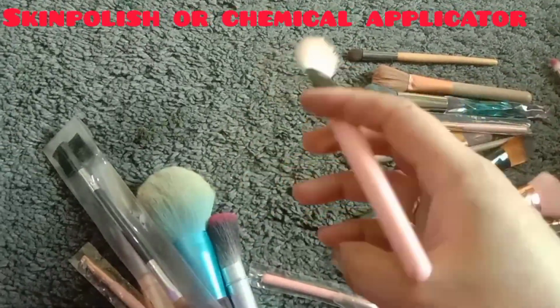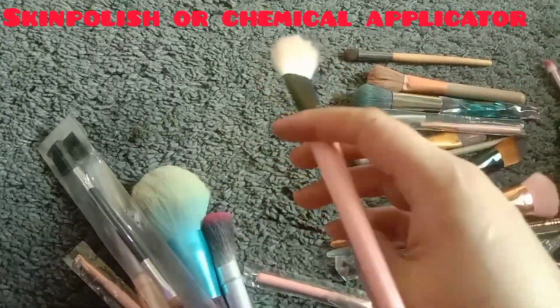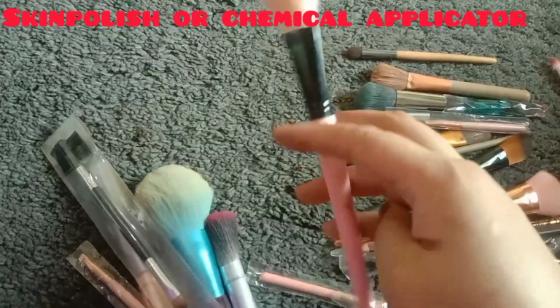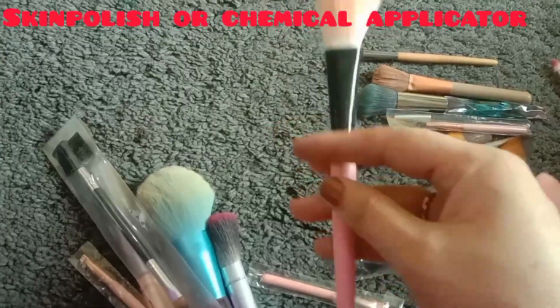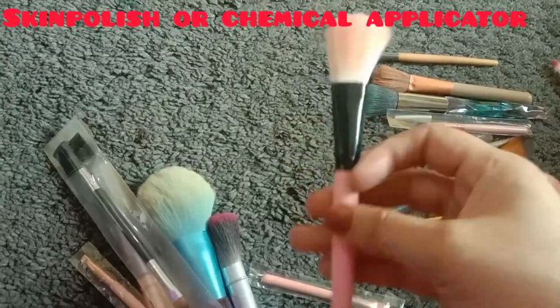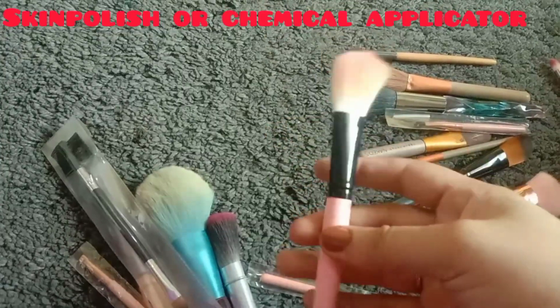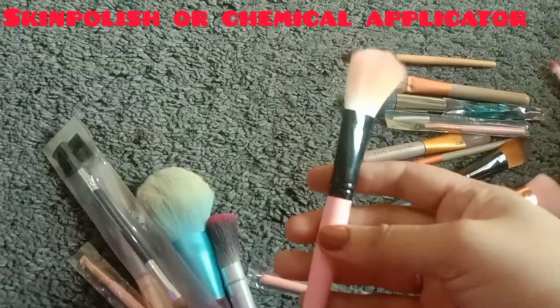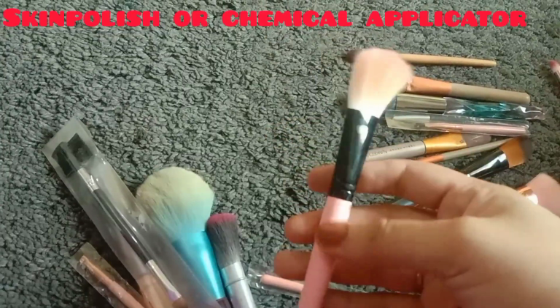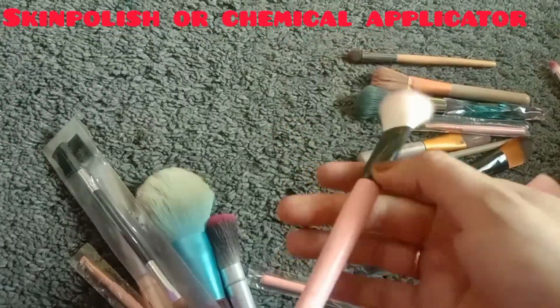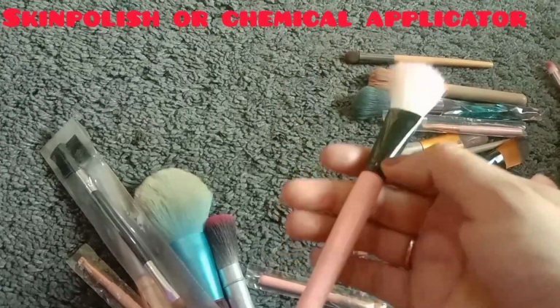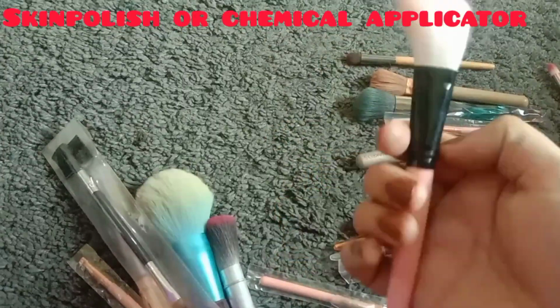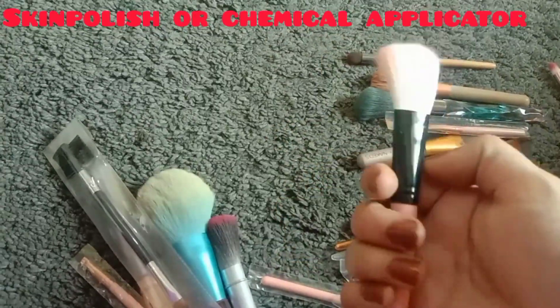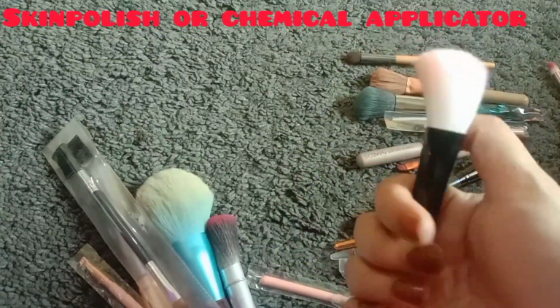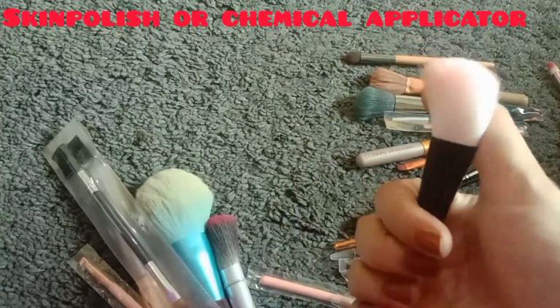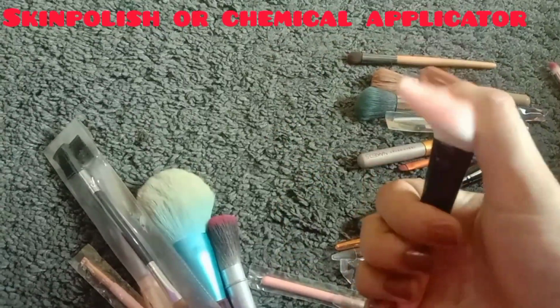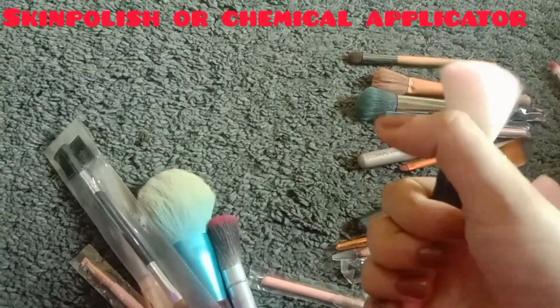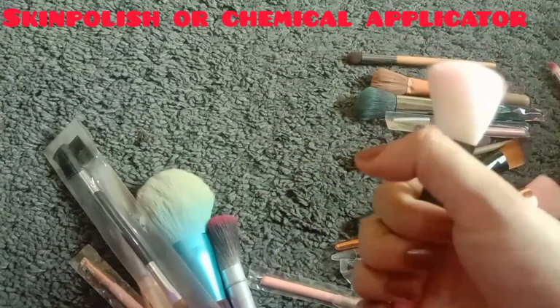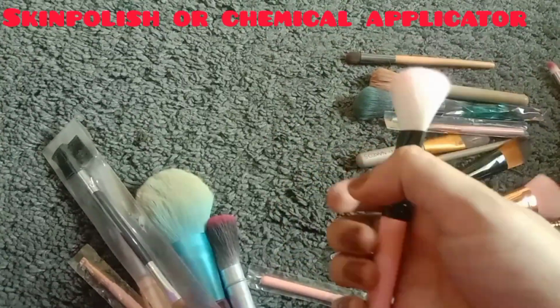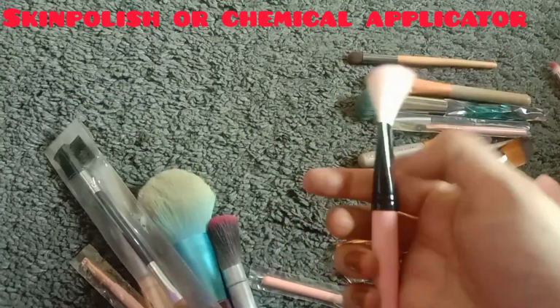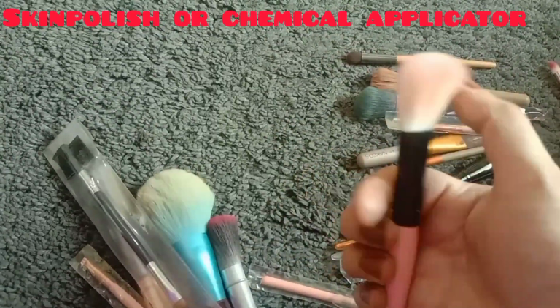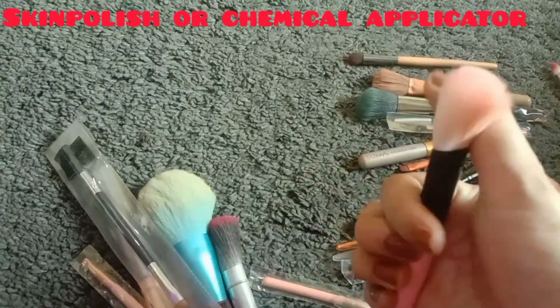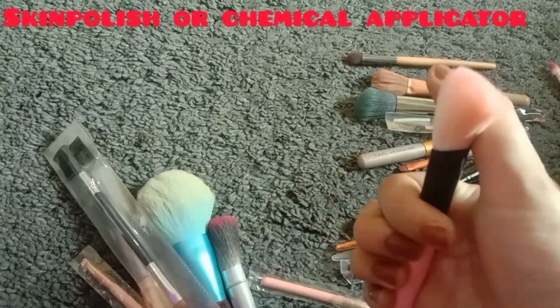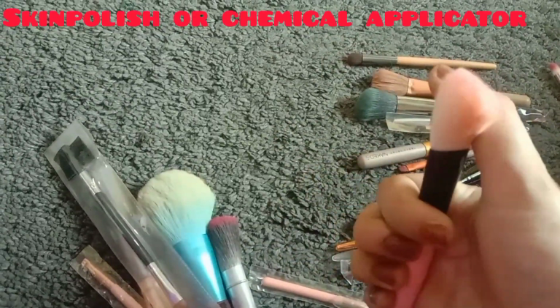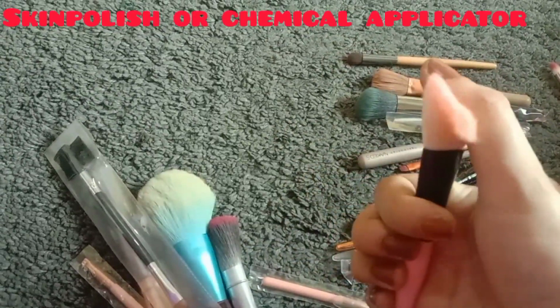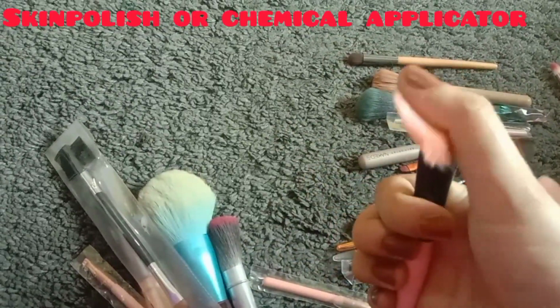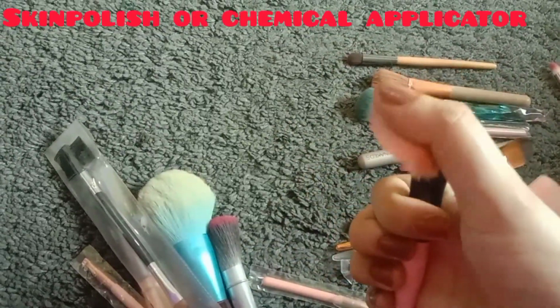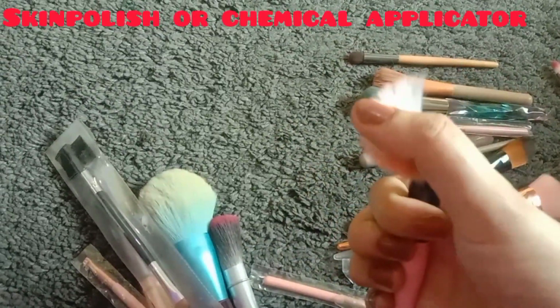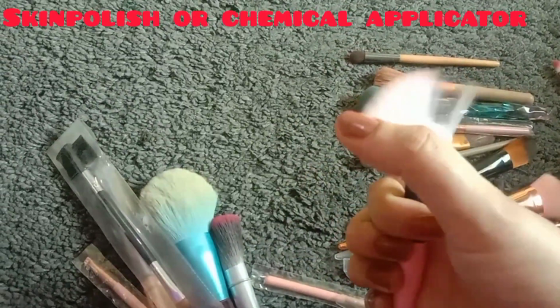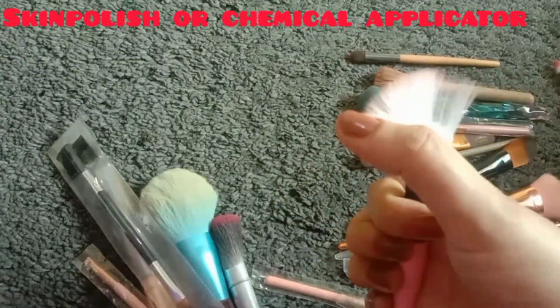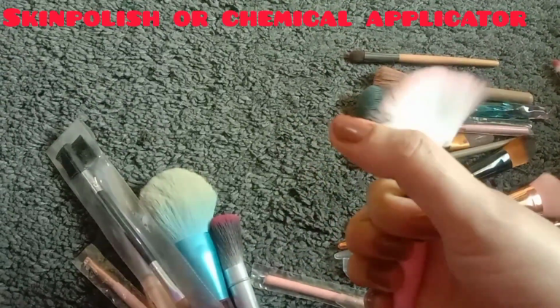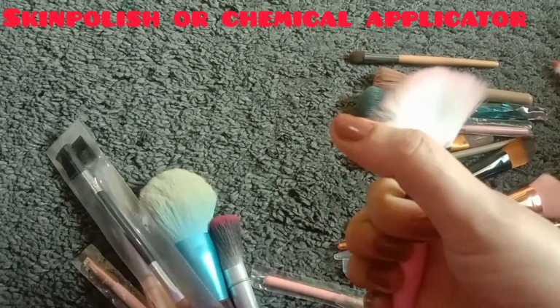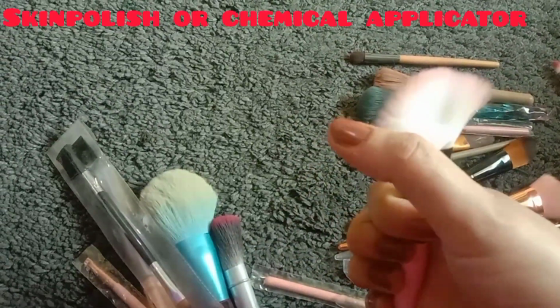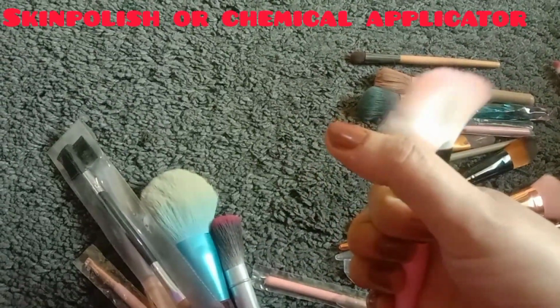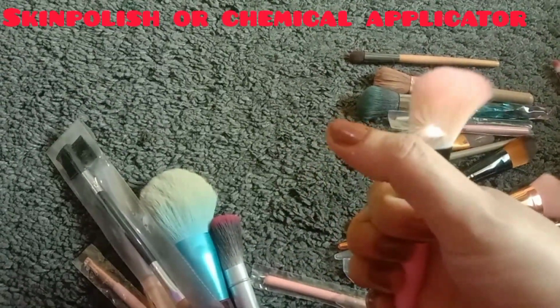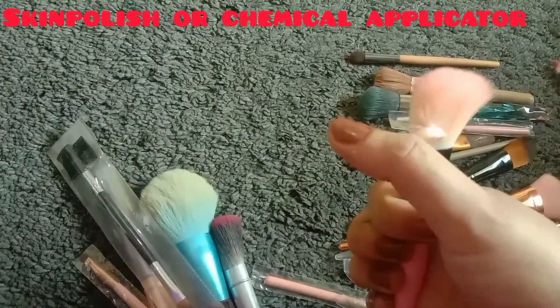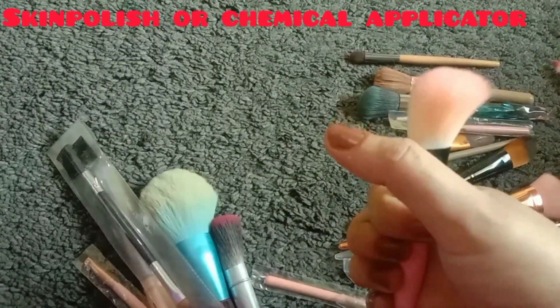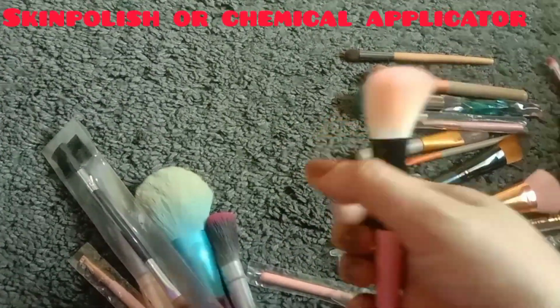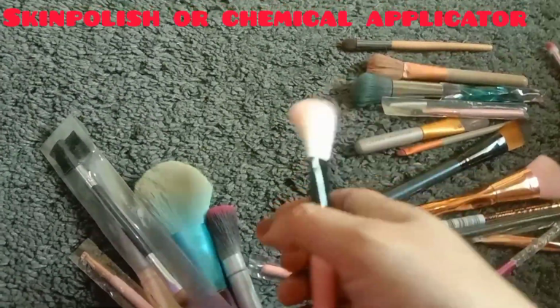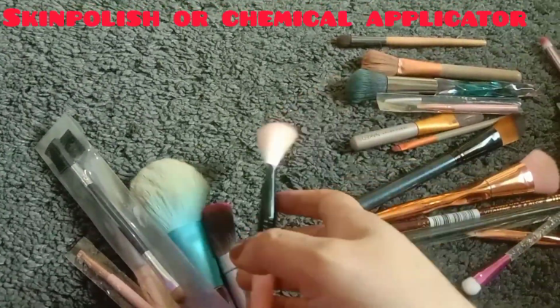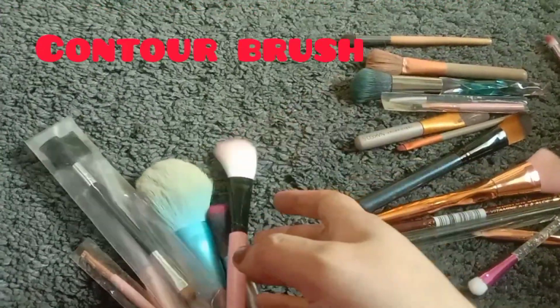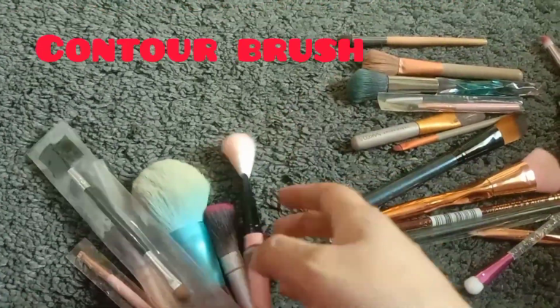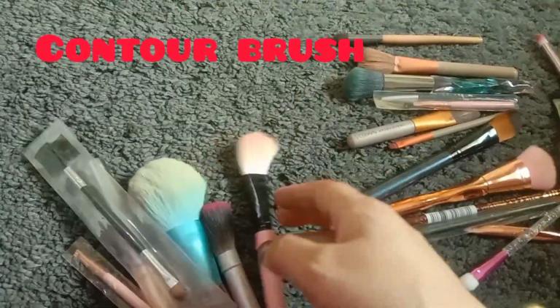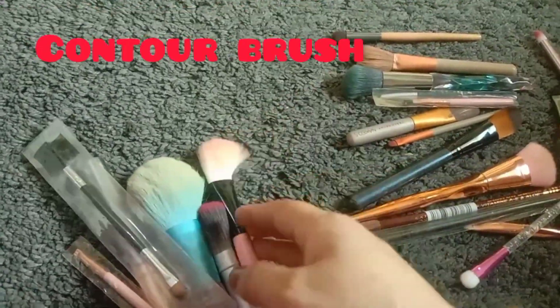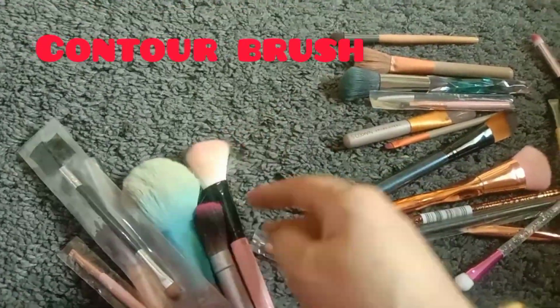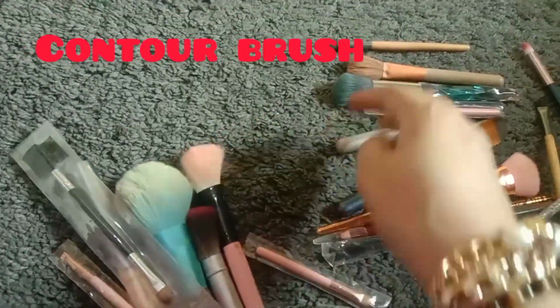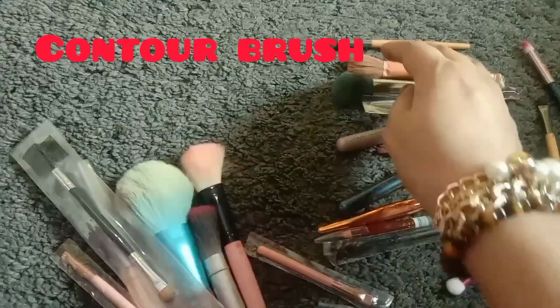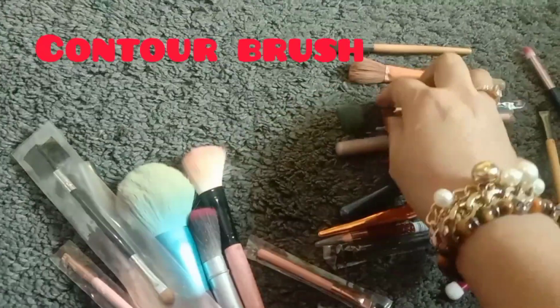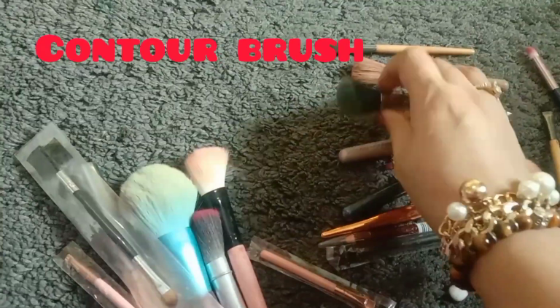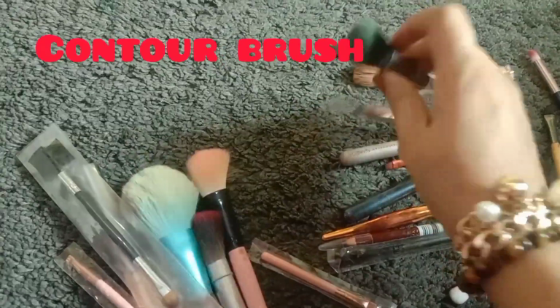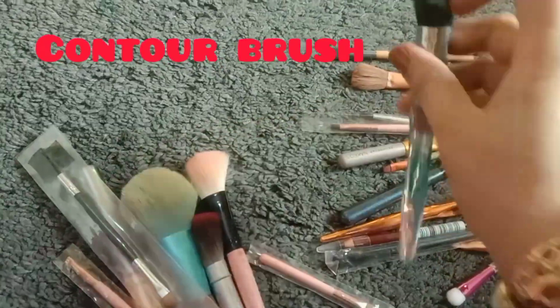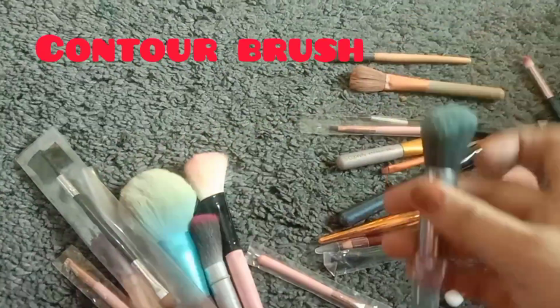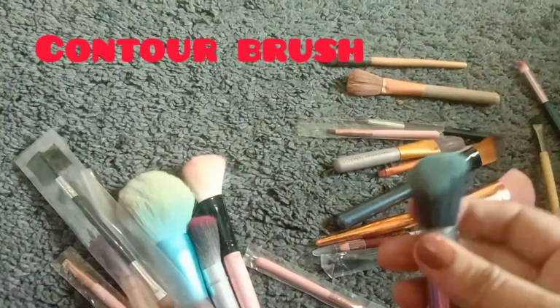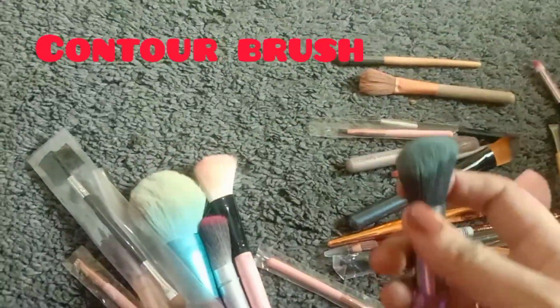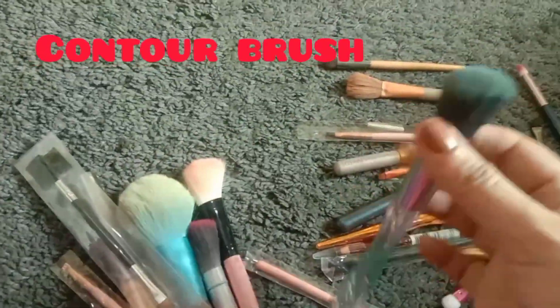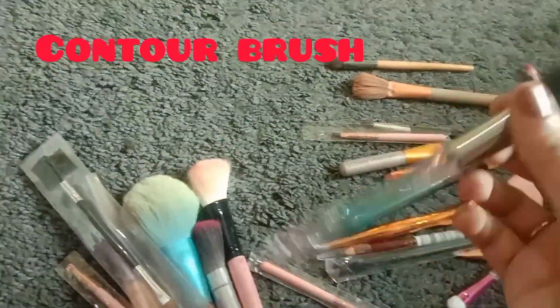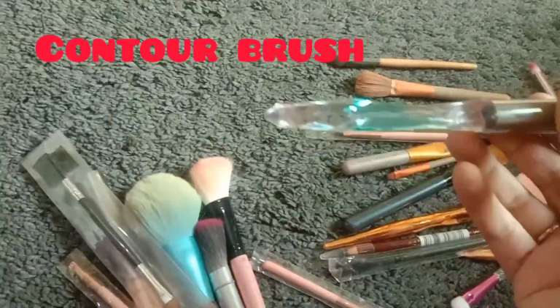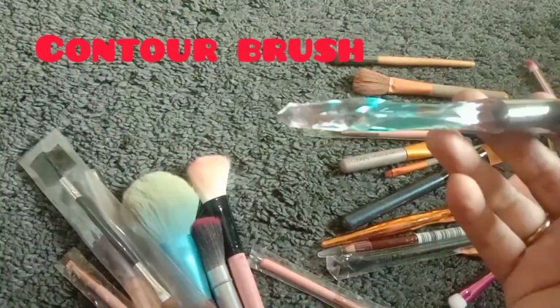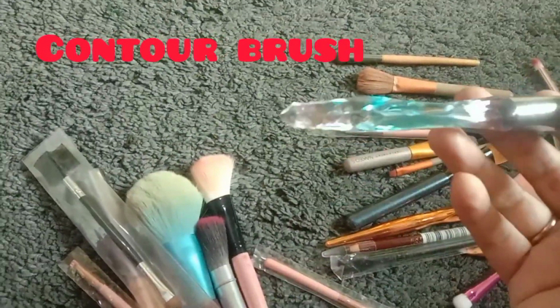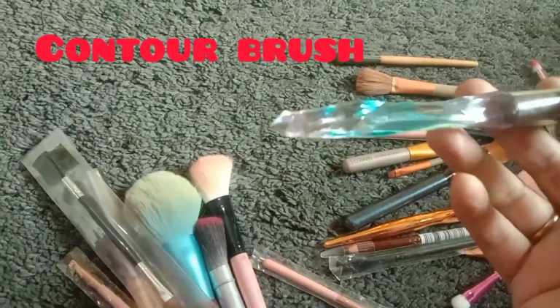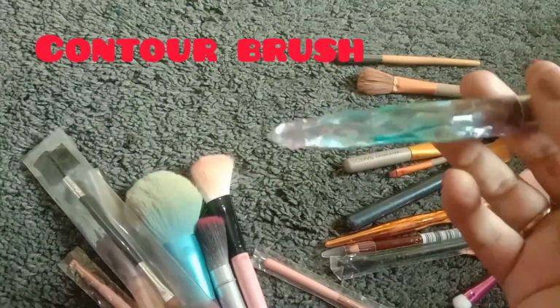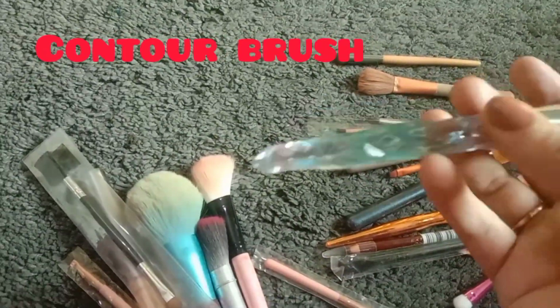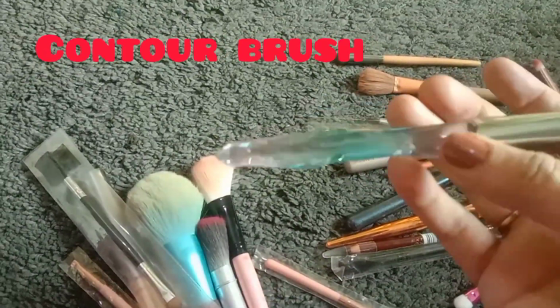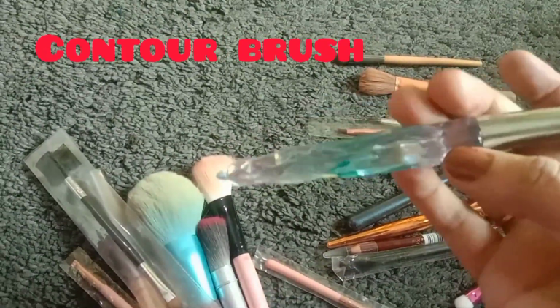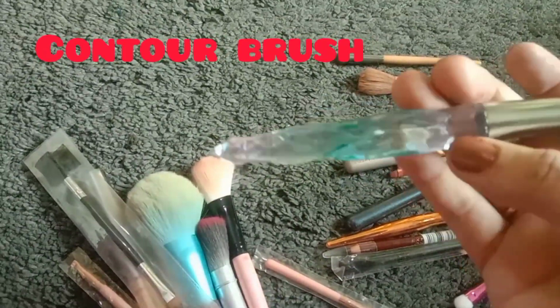The next brush is for skin polish and the kind of eyeliner application.